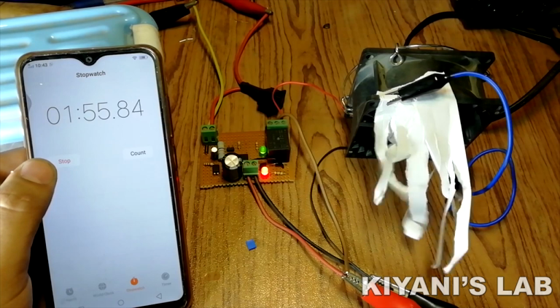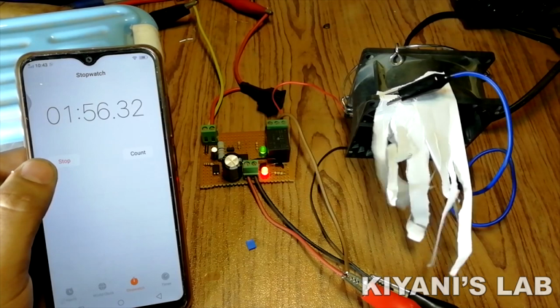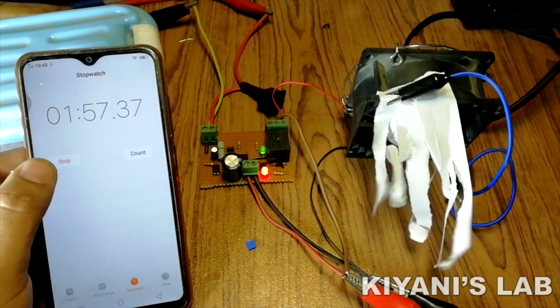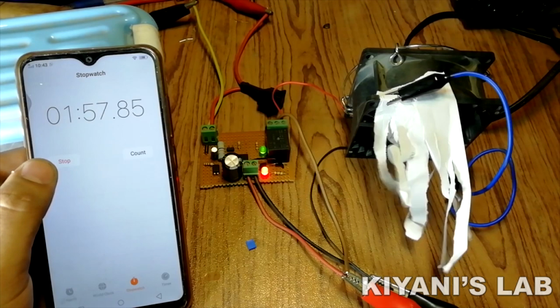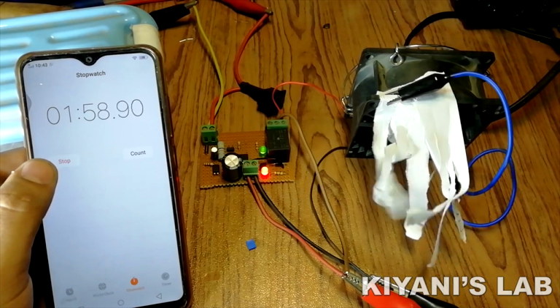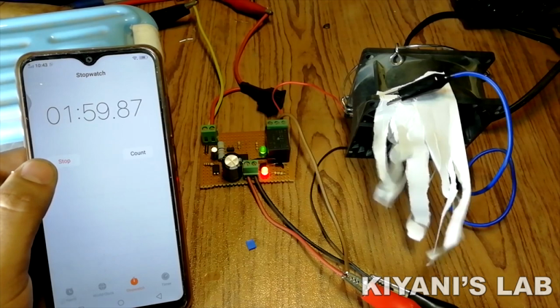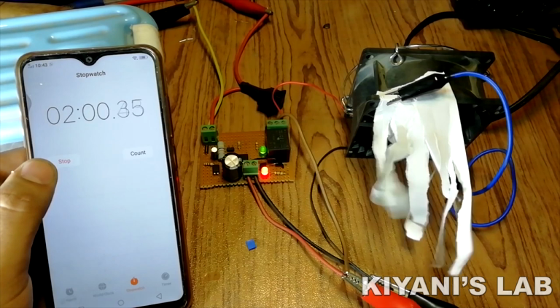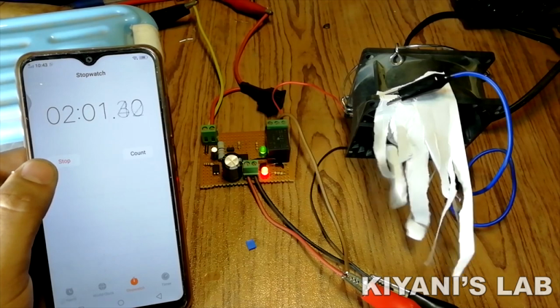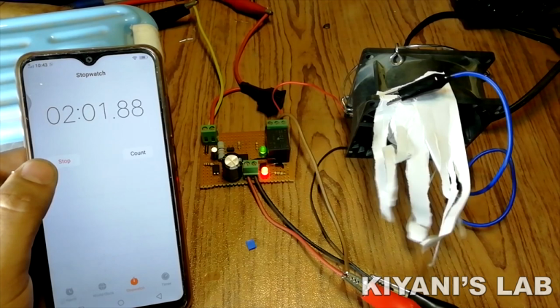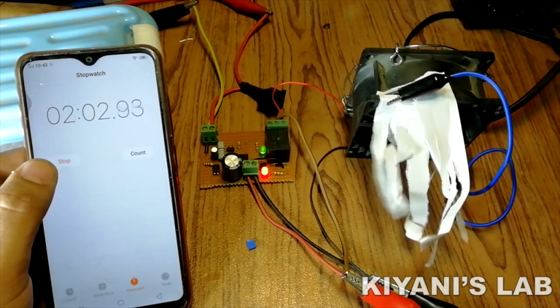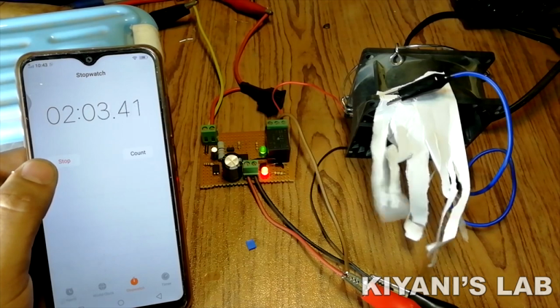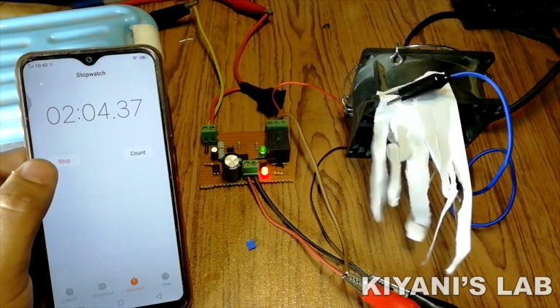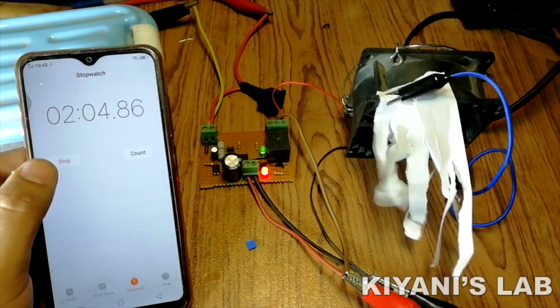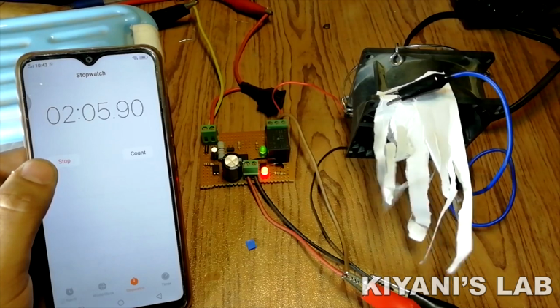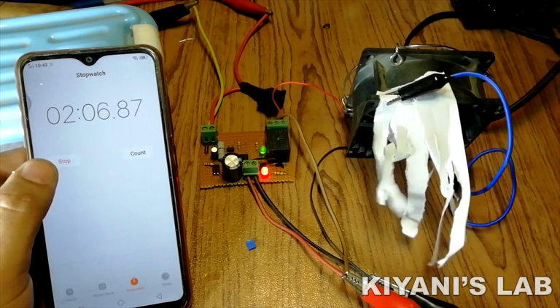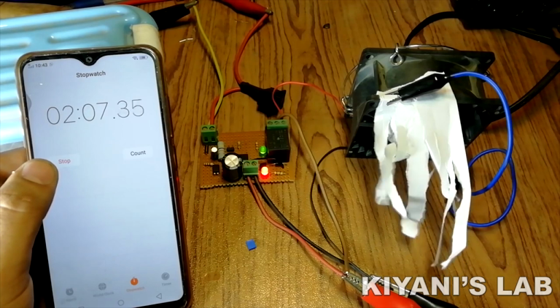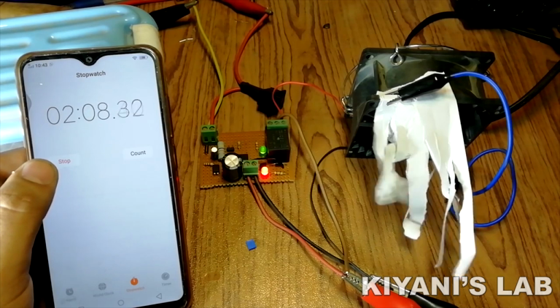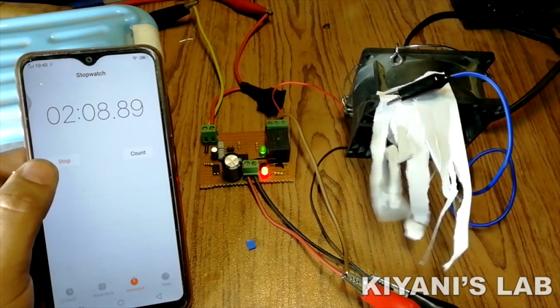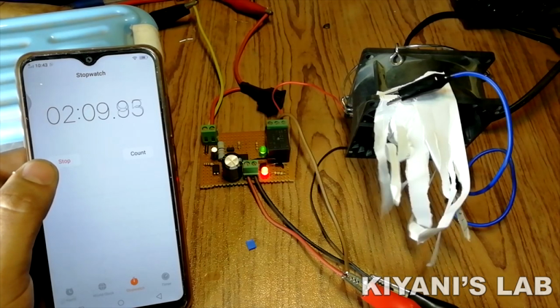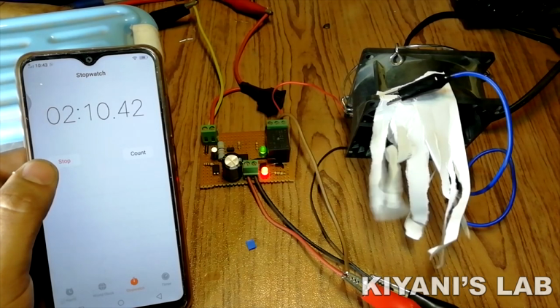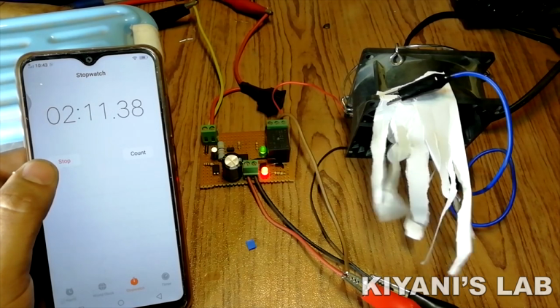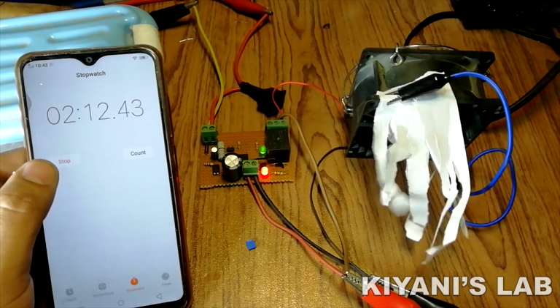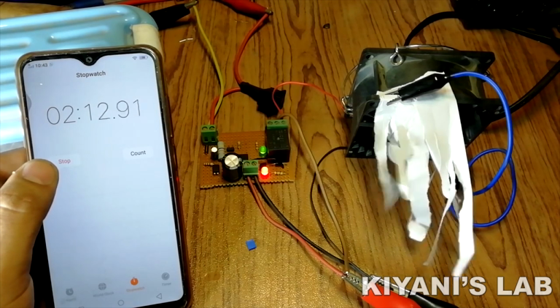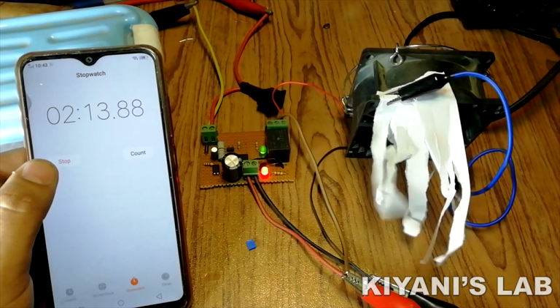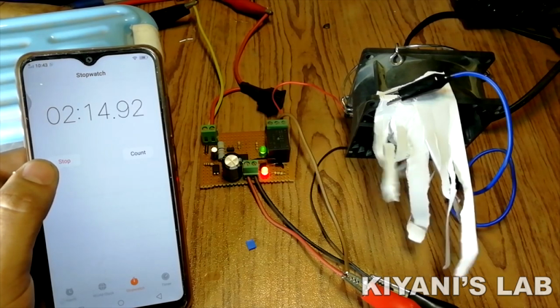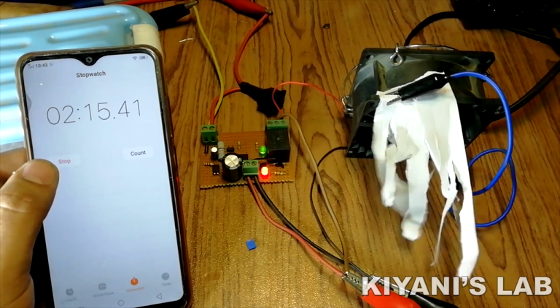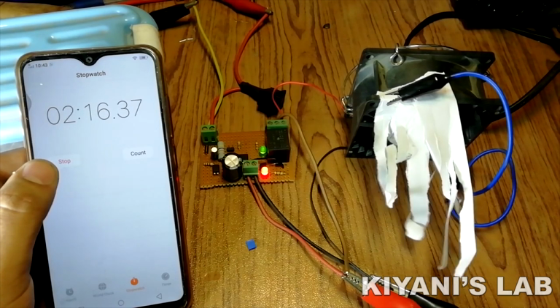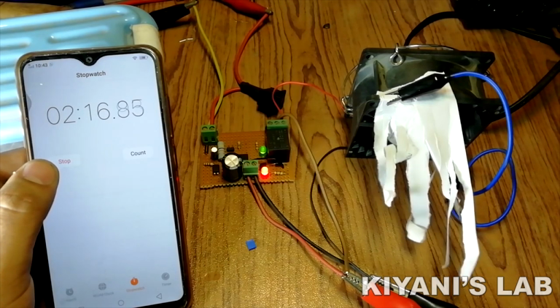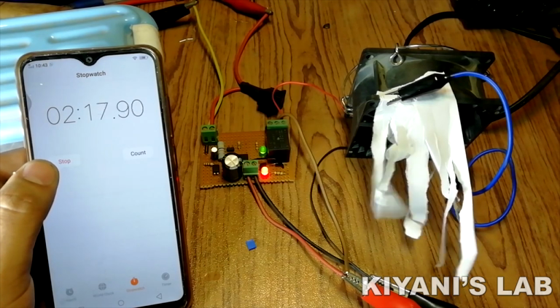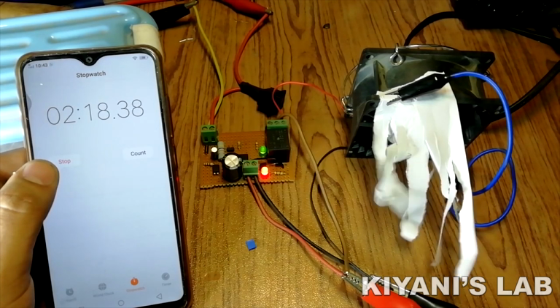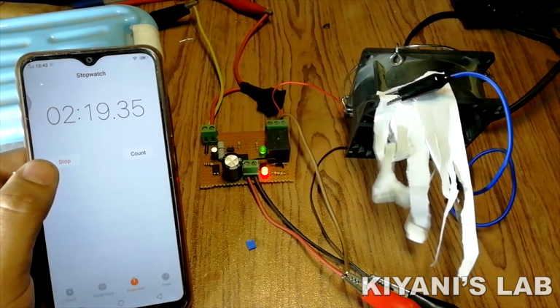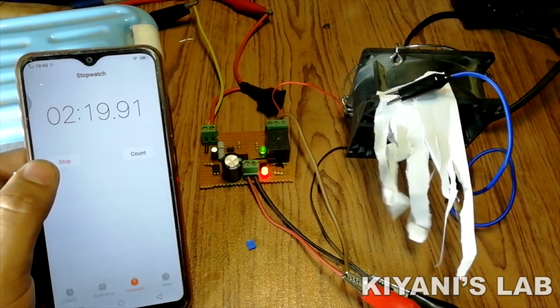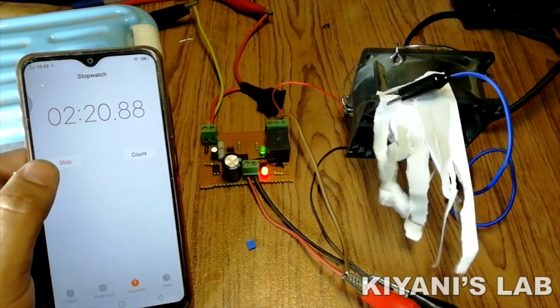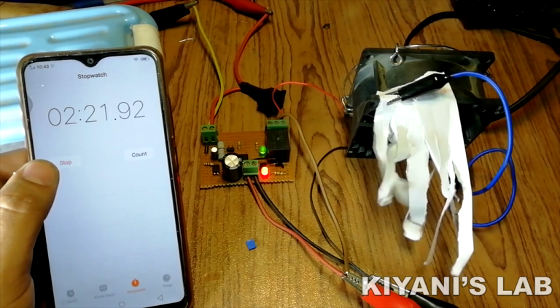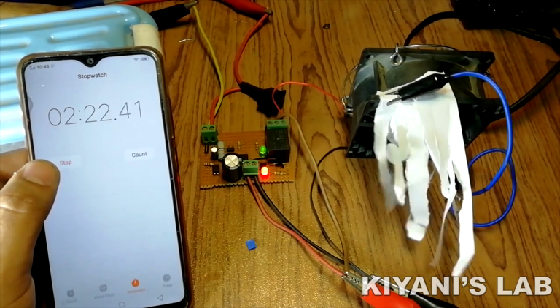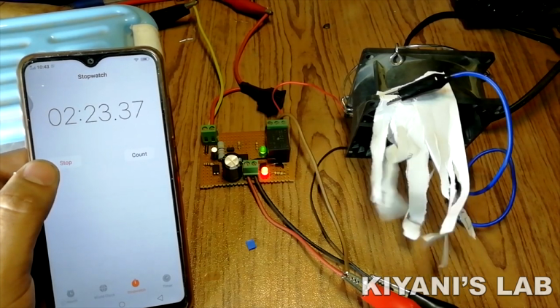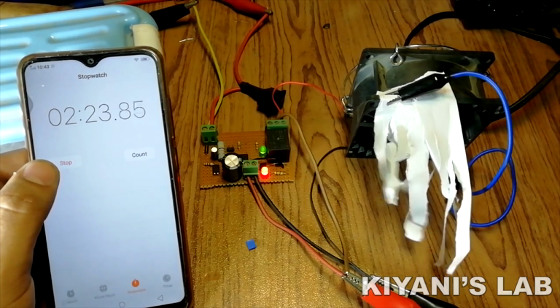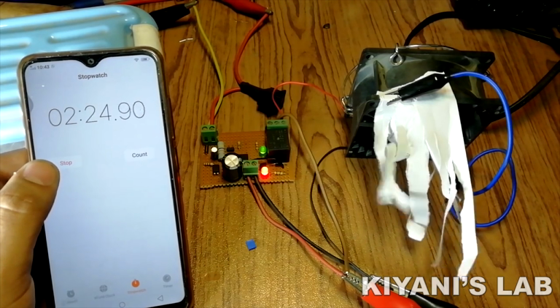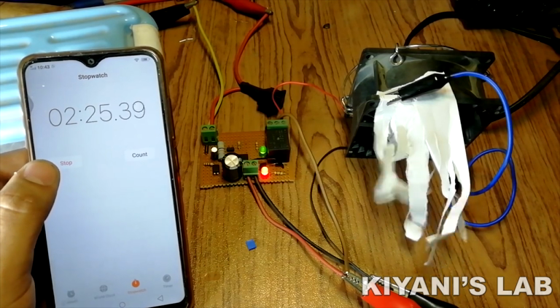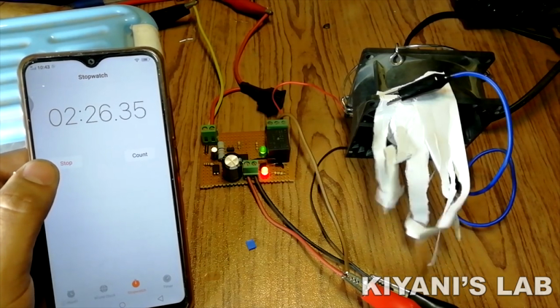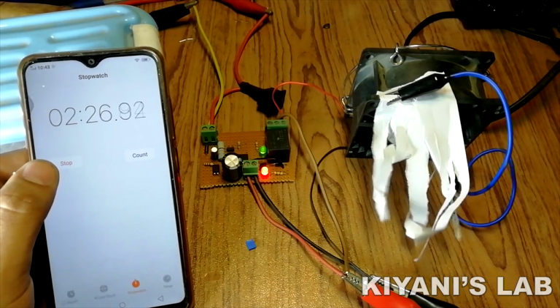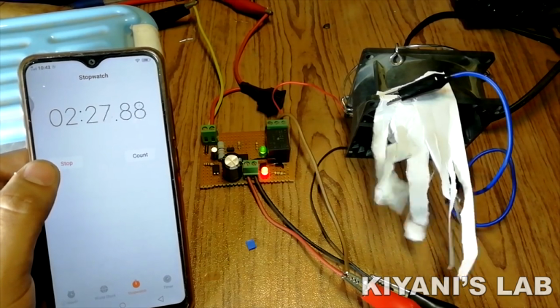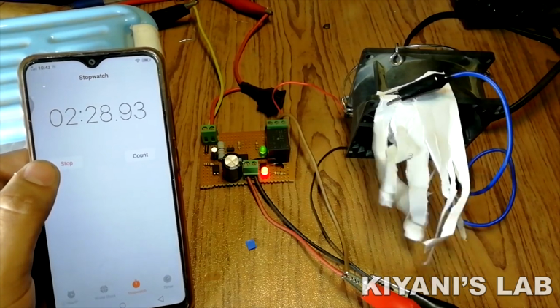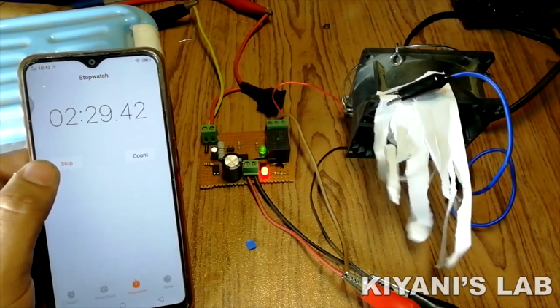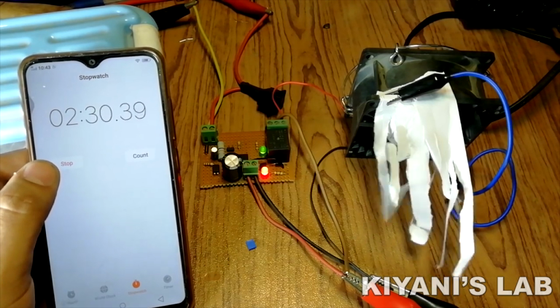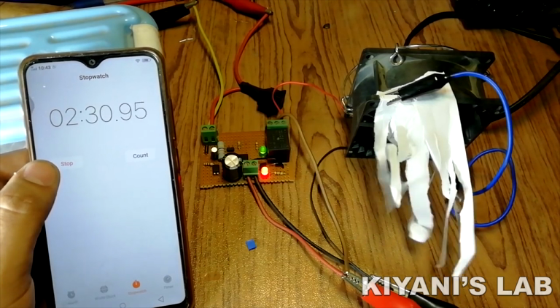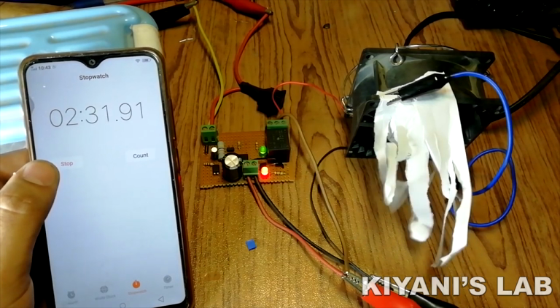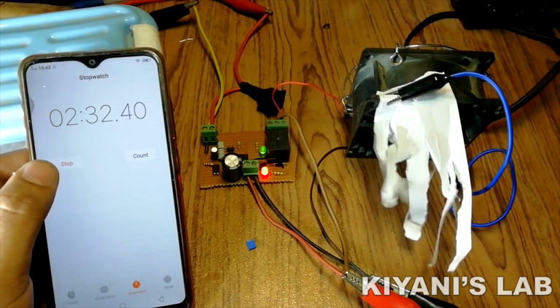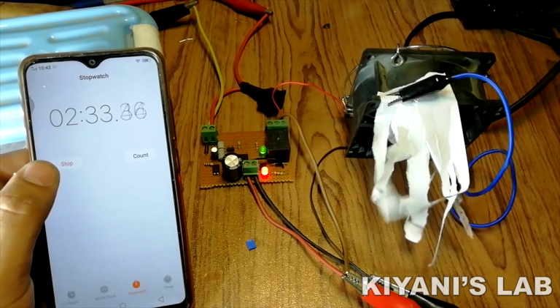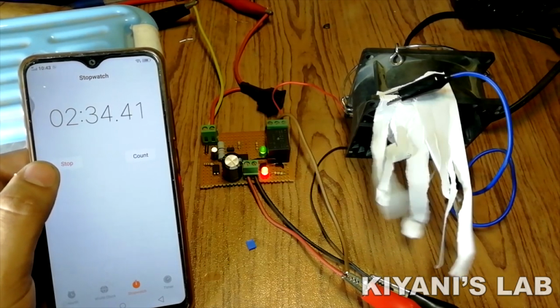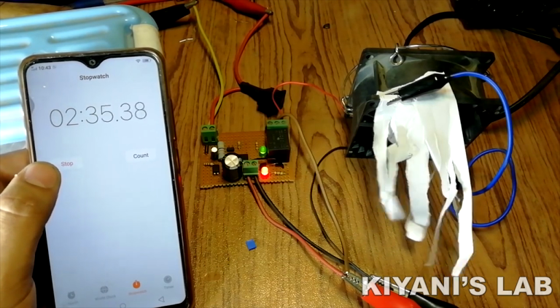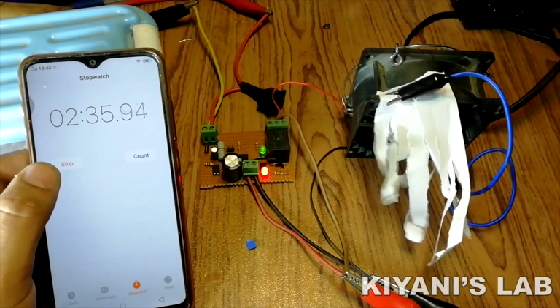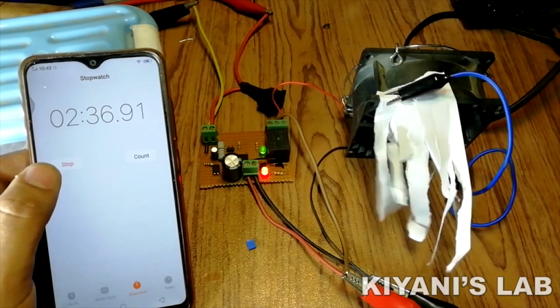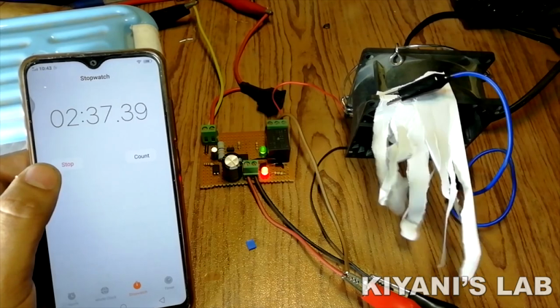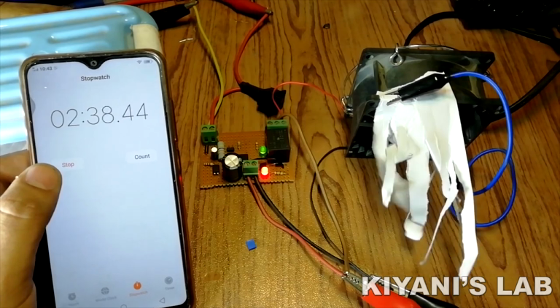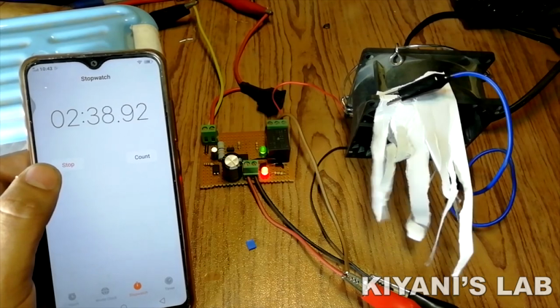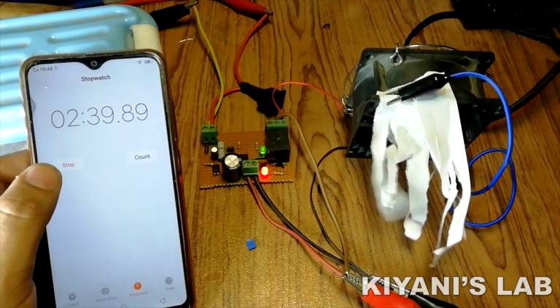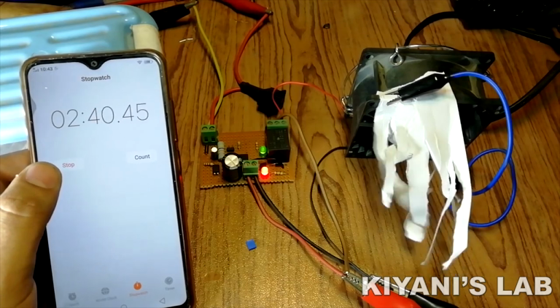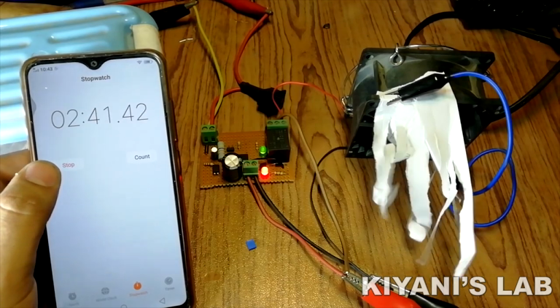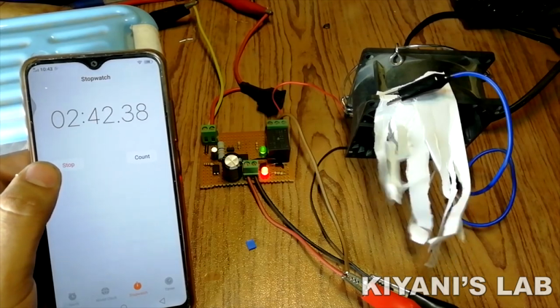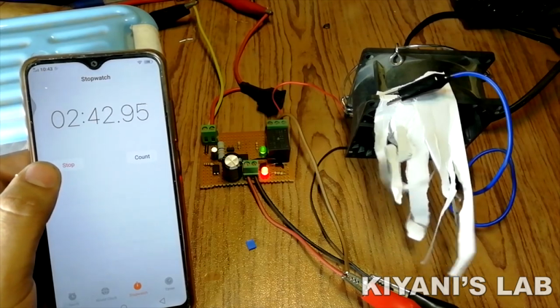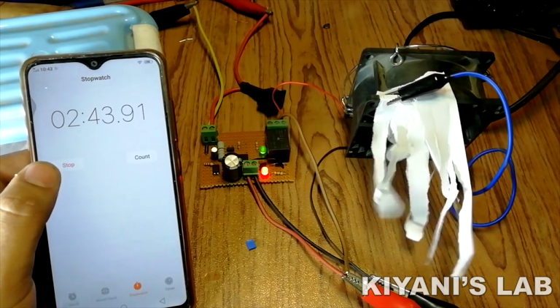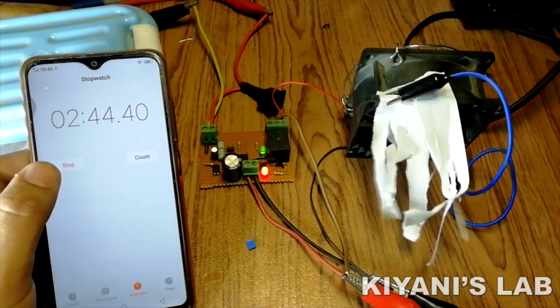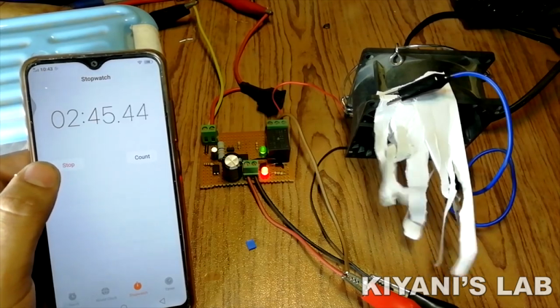For example, you can use this device with your kitchen exhaust fan. So without further ado, let's start this video.